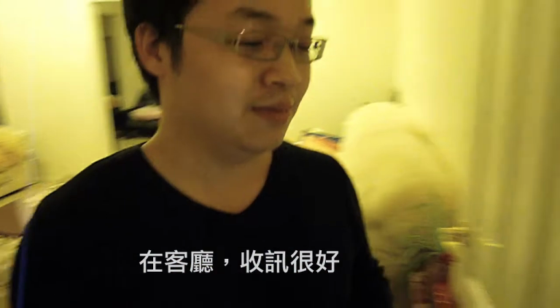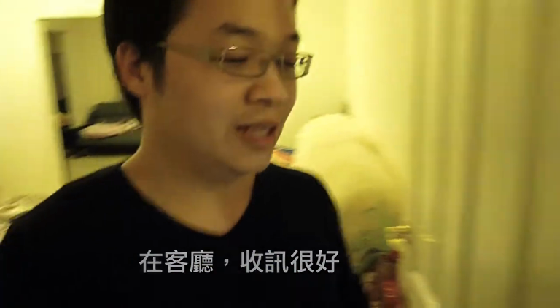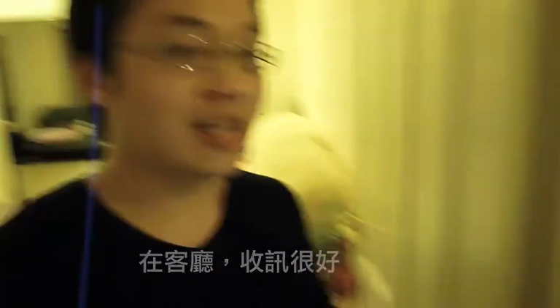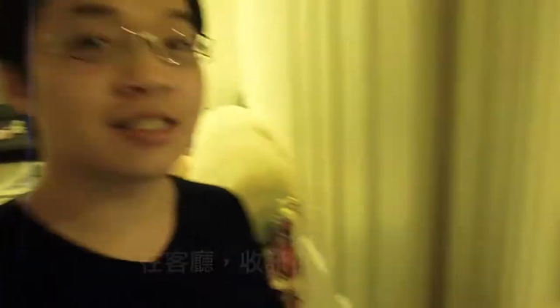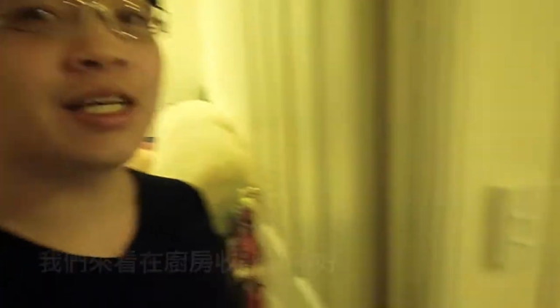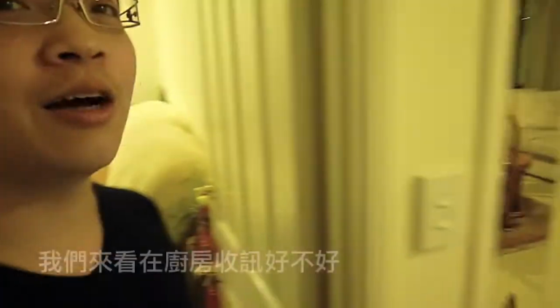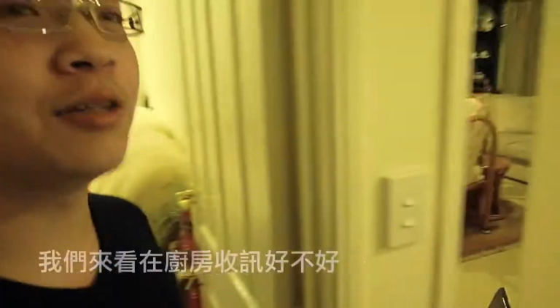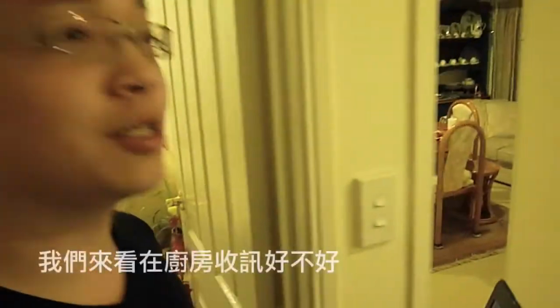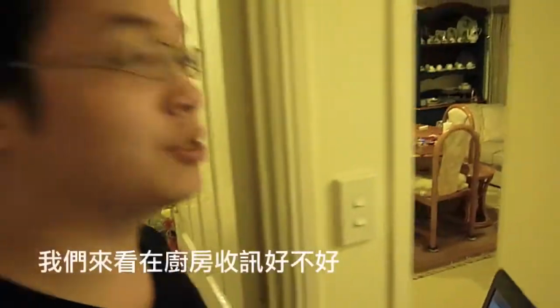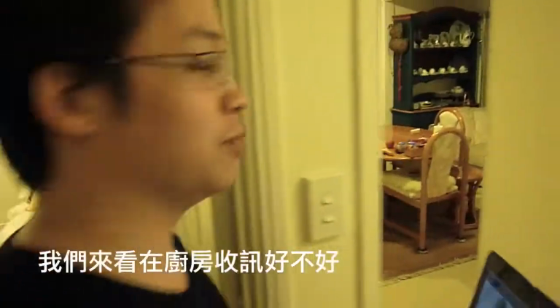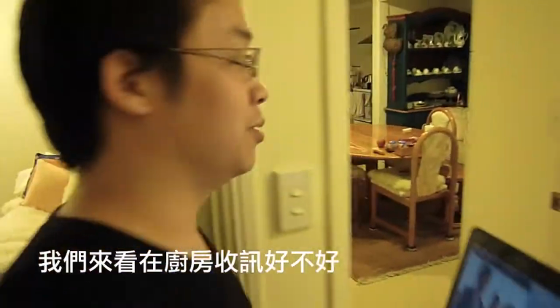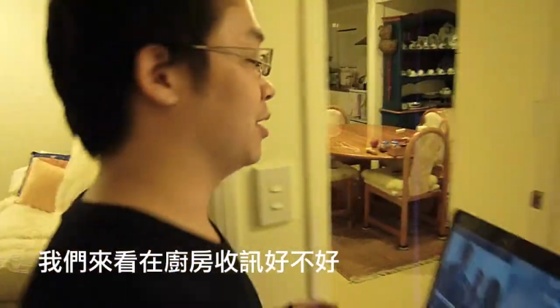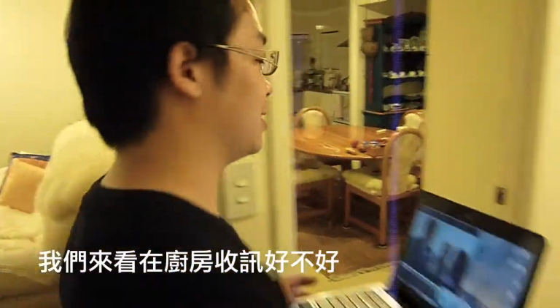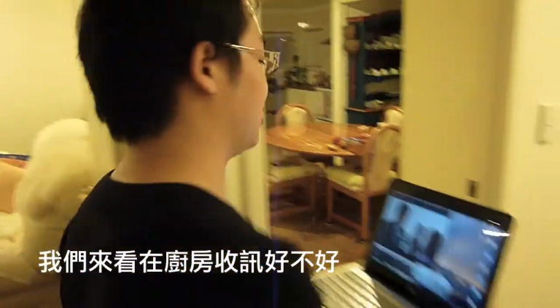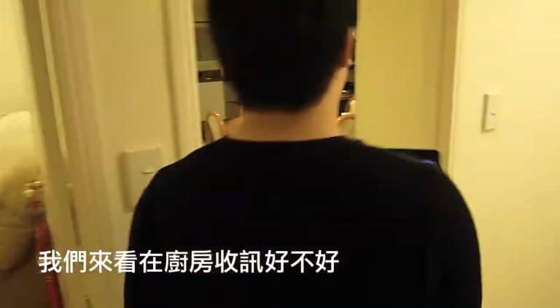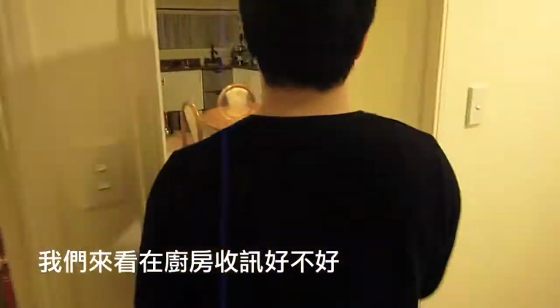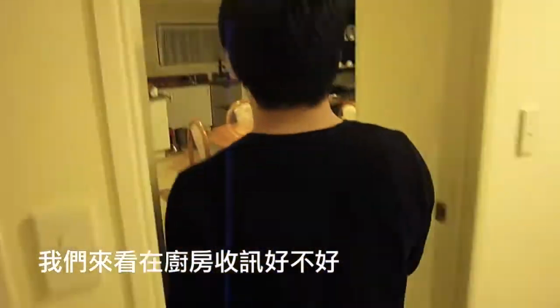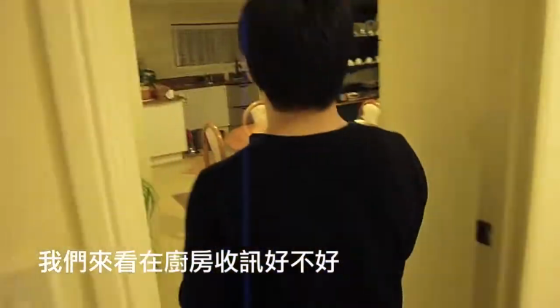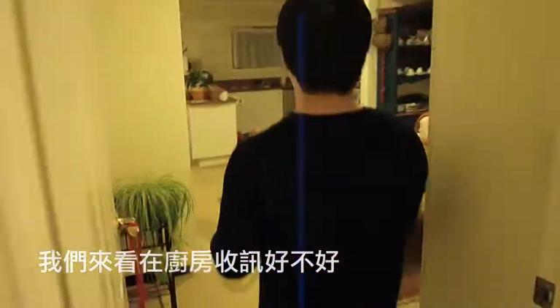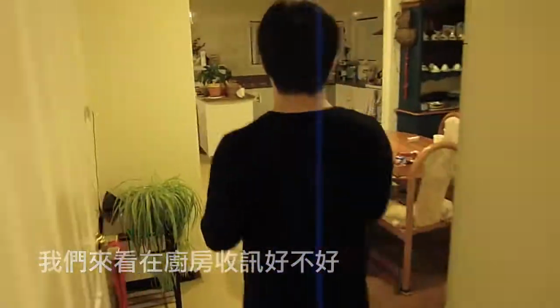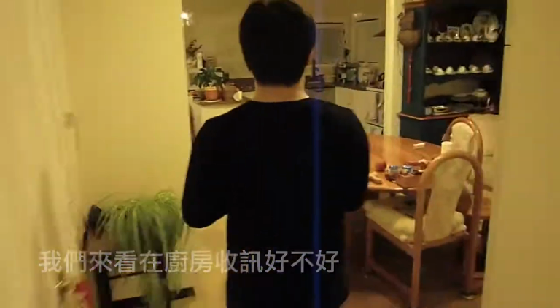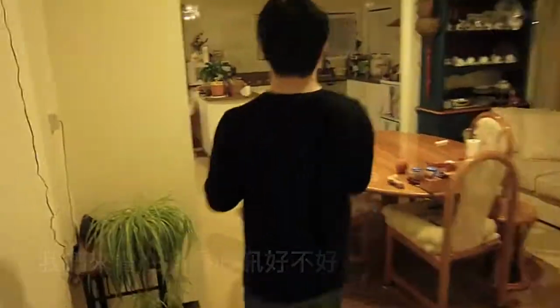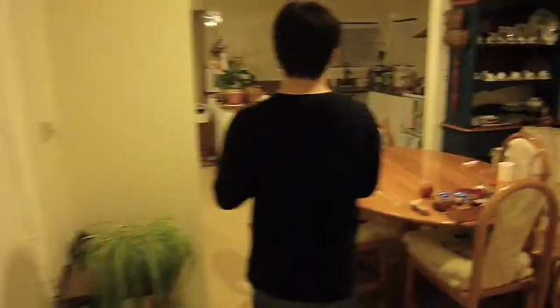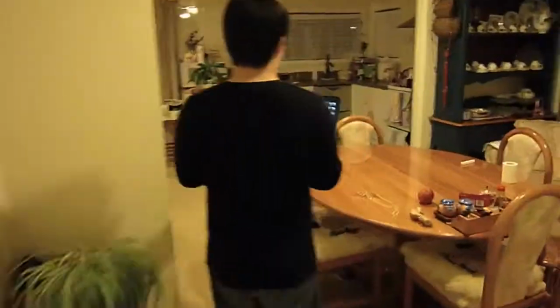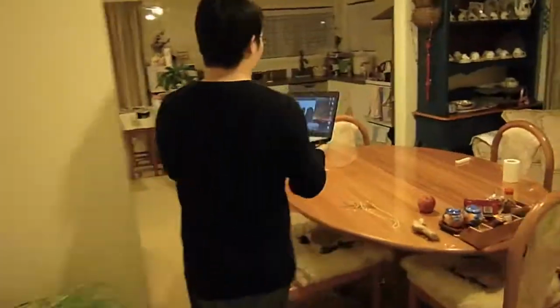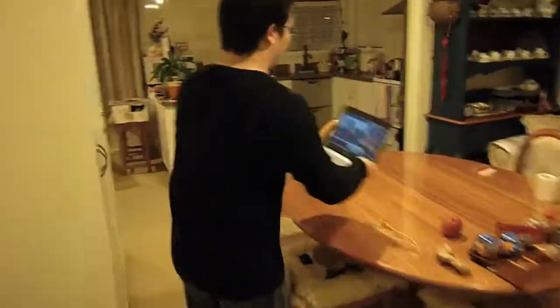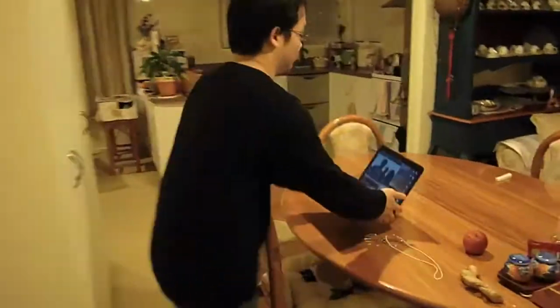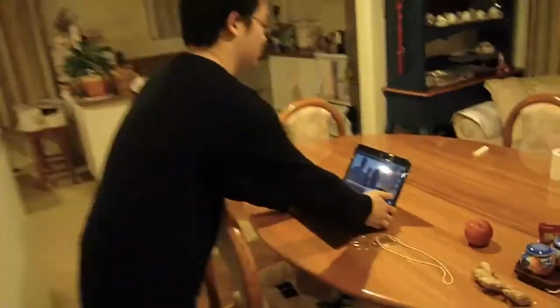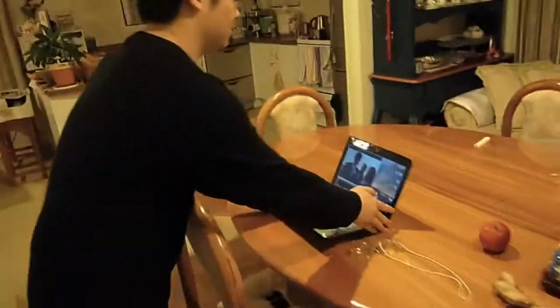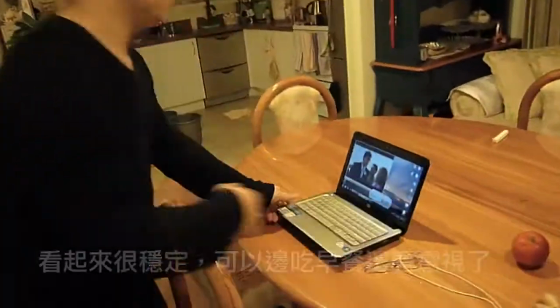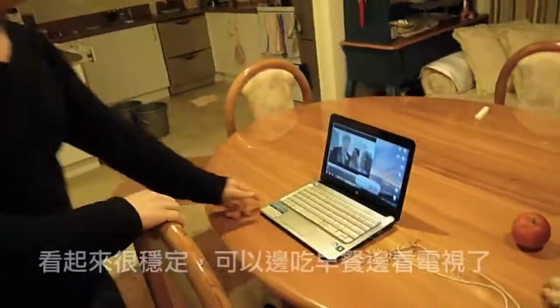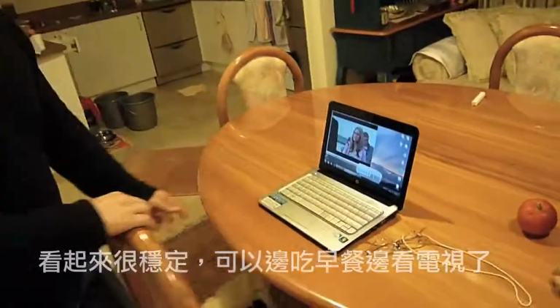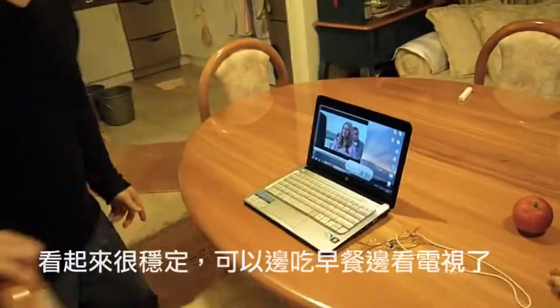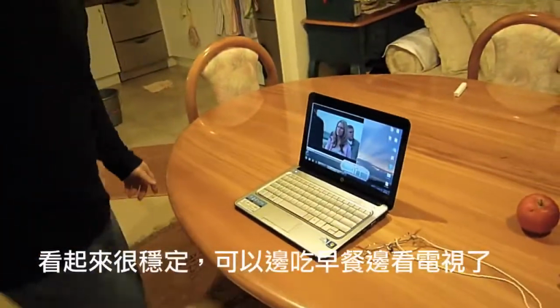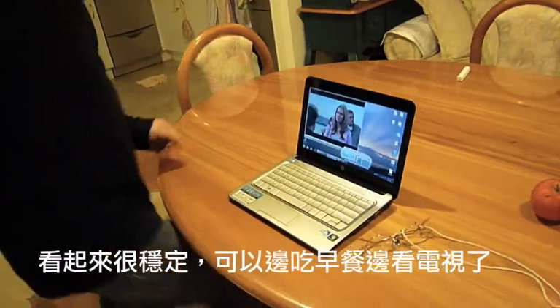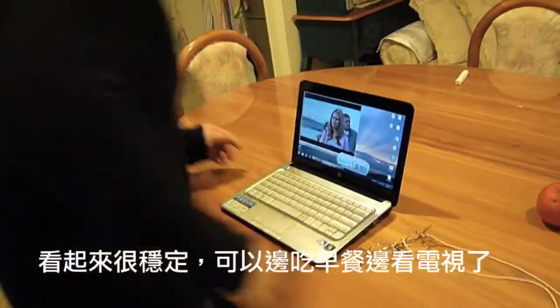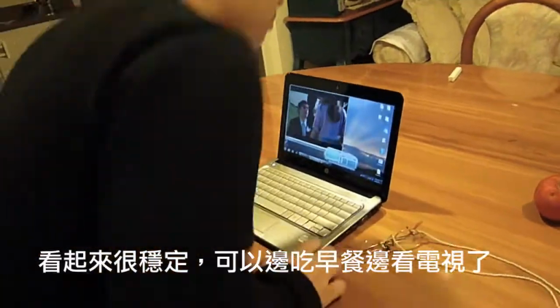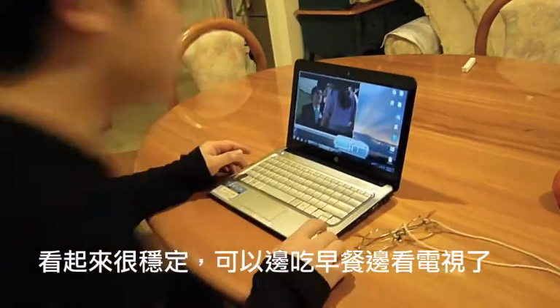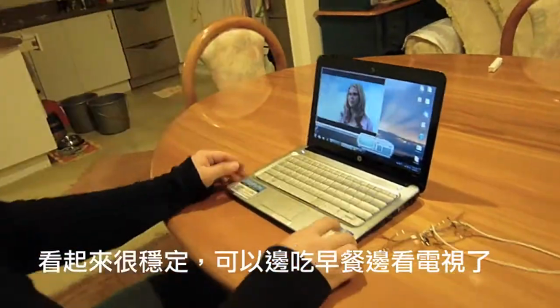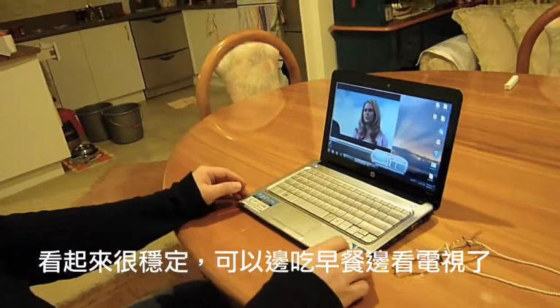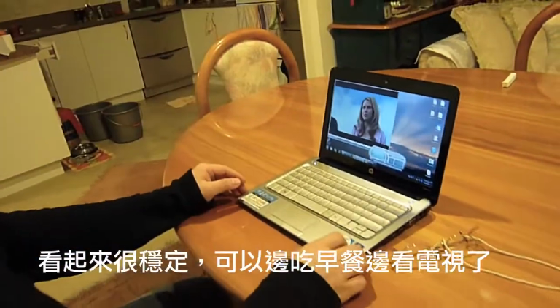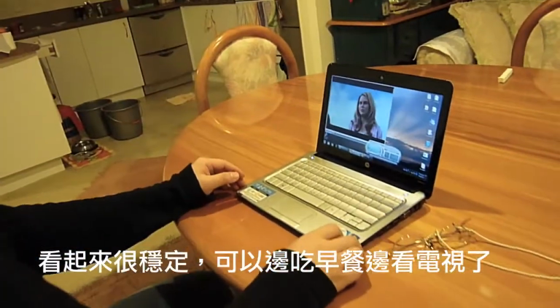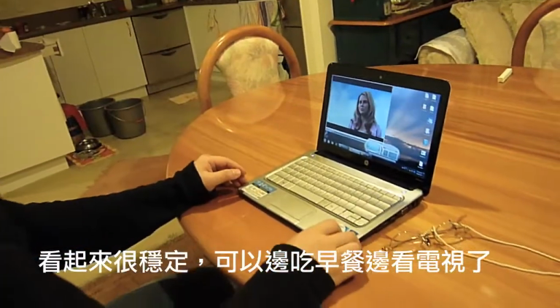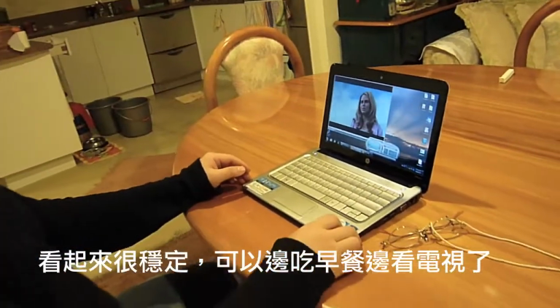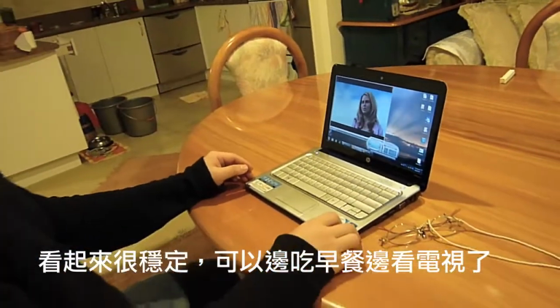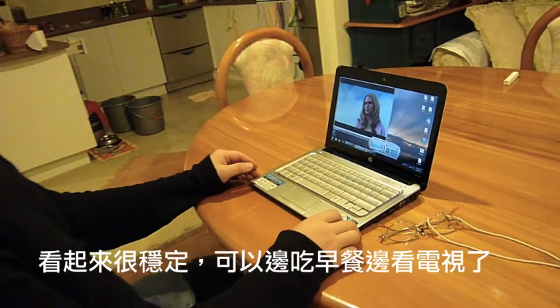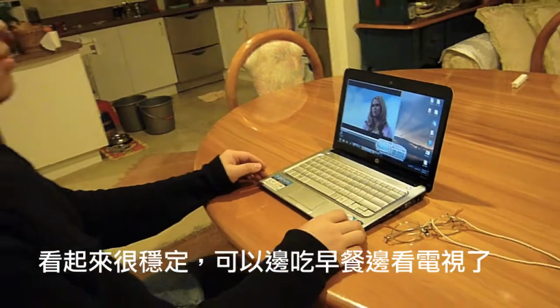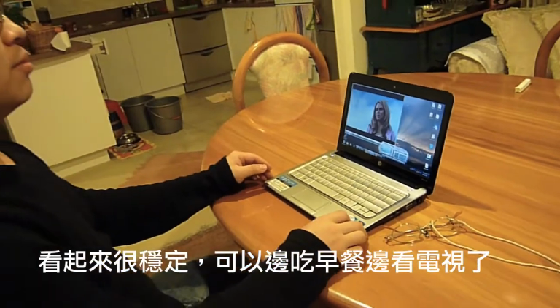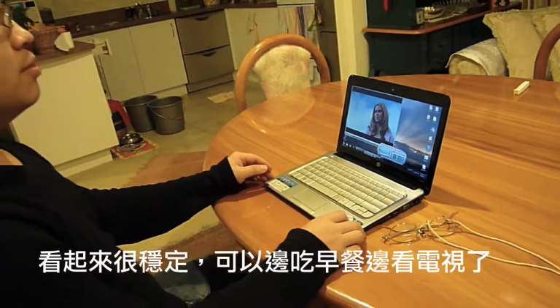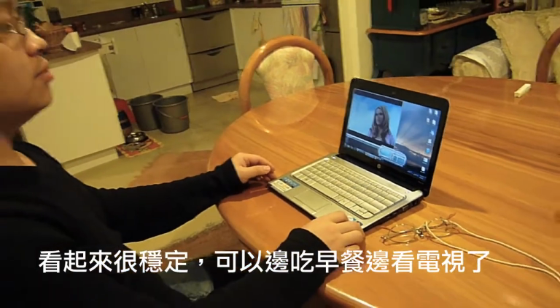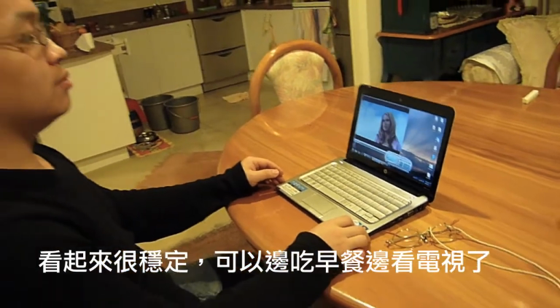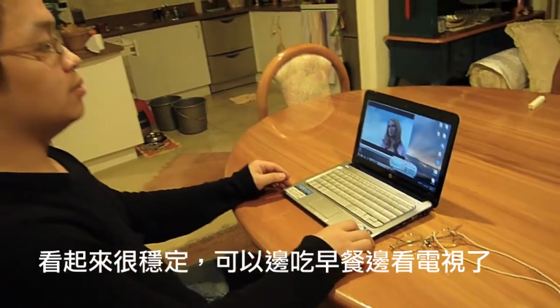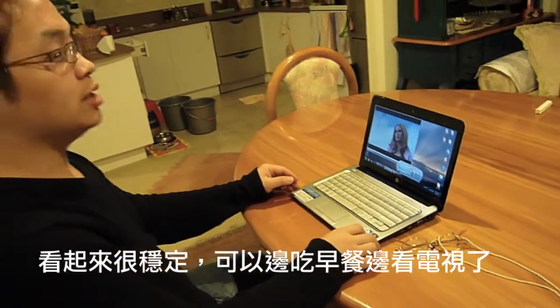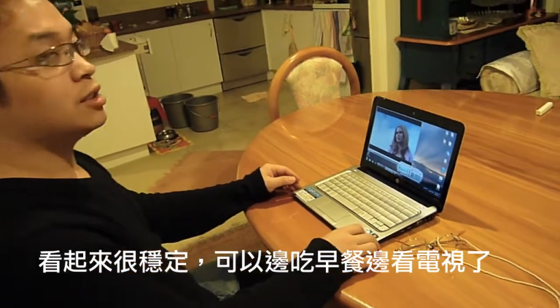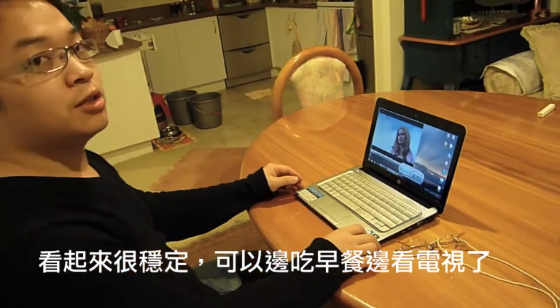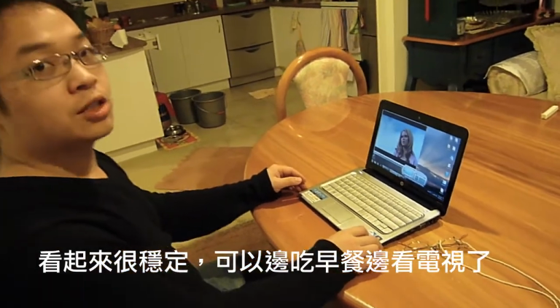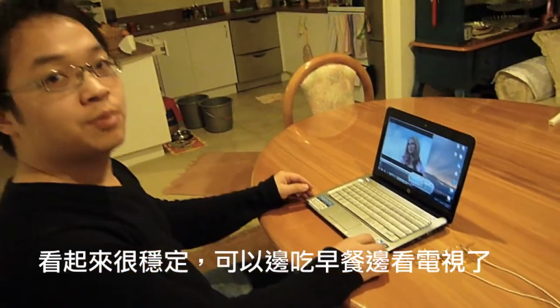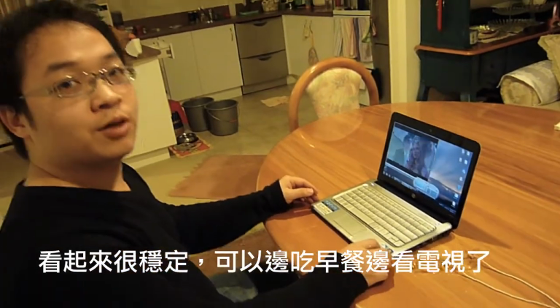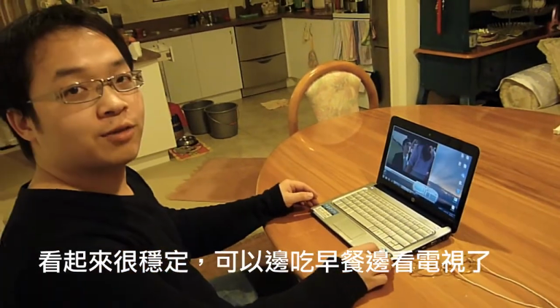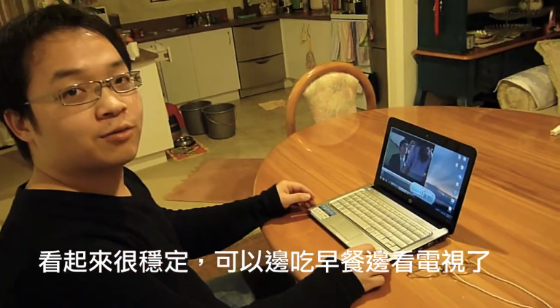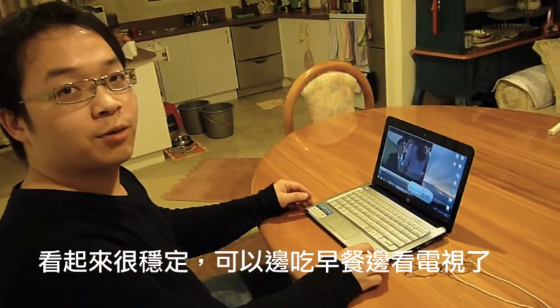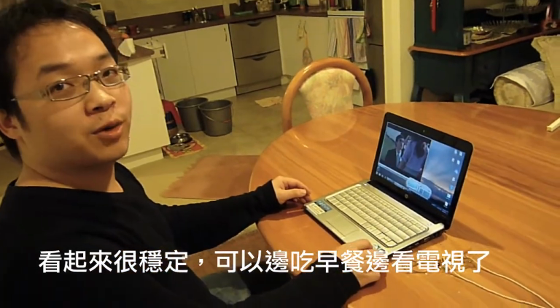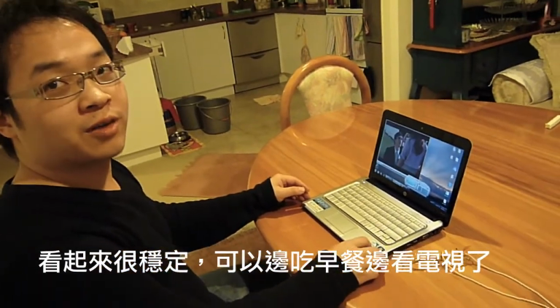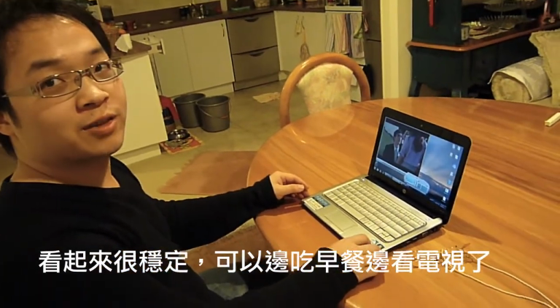Let's see how the kitchen works. This looks perfect for breakfast.